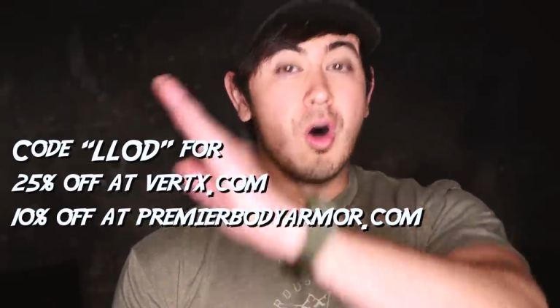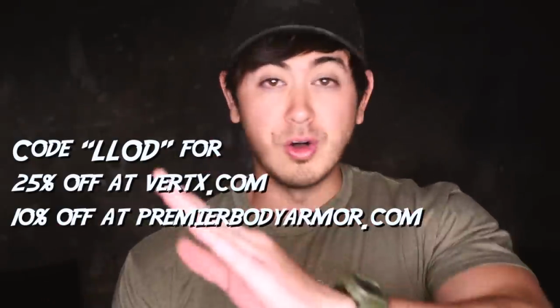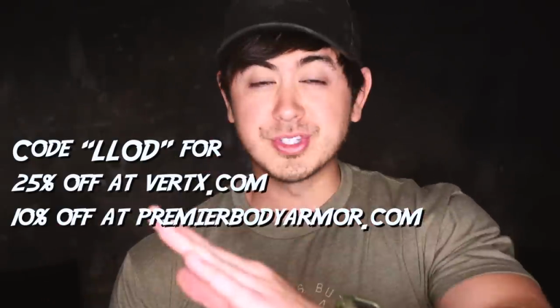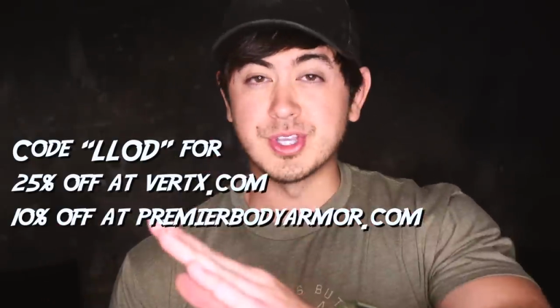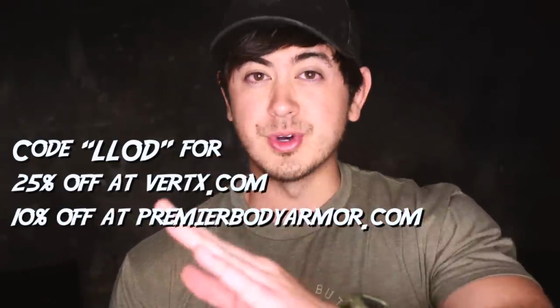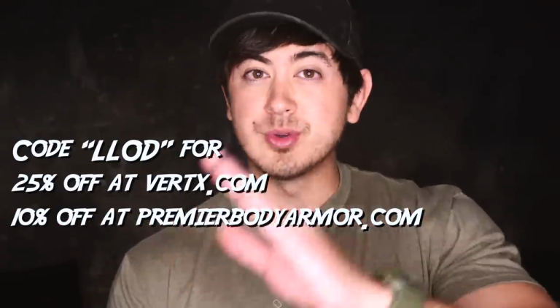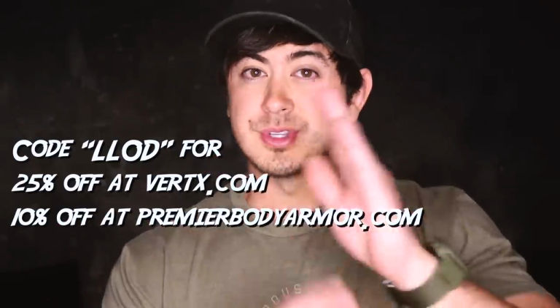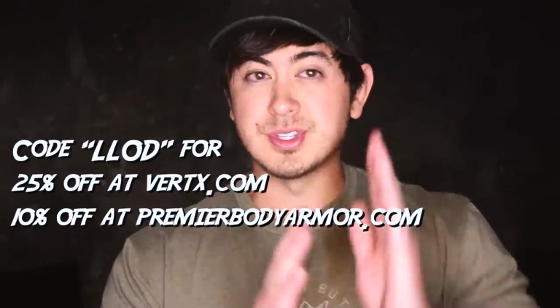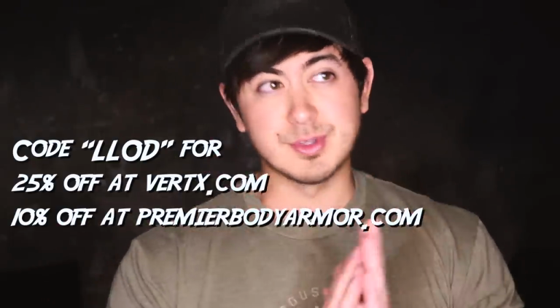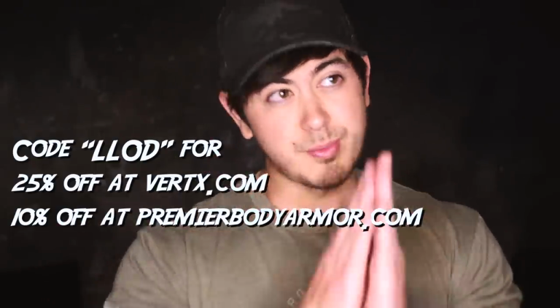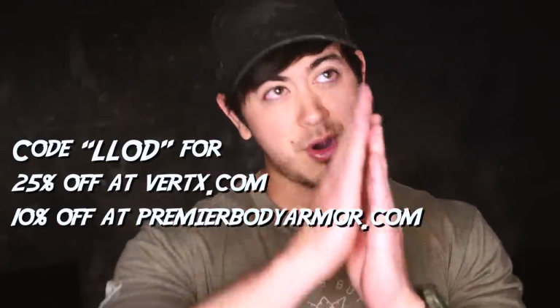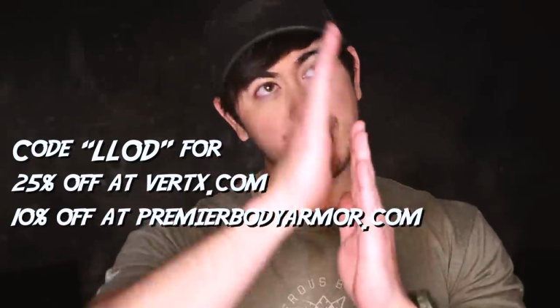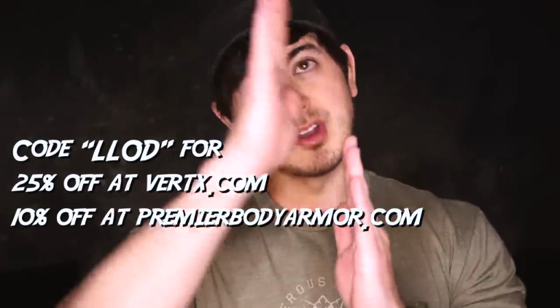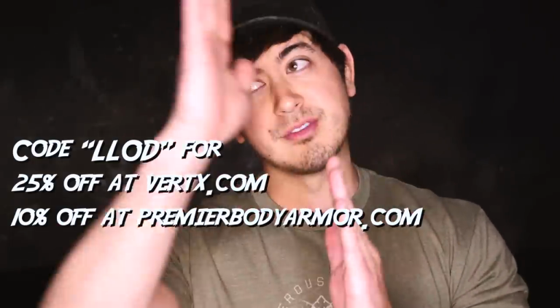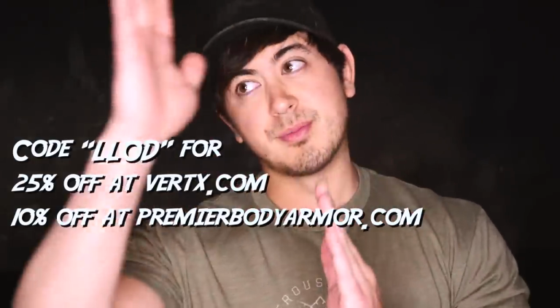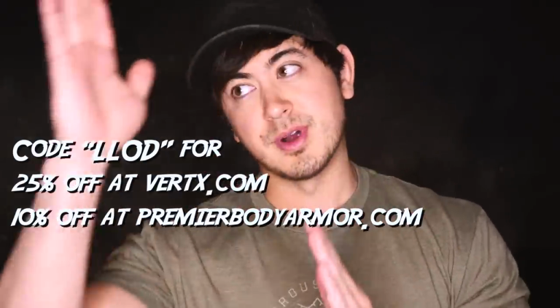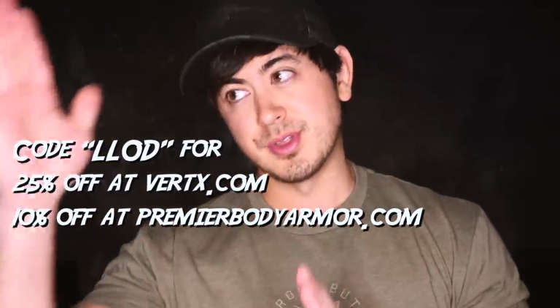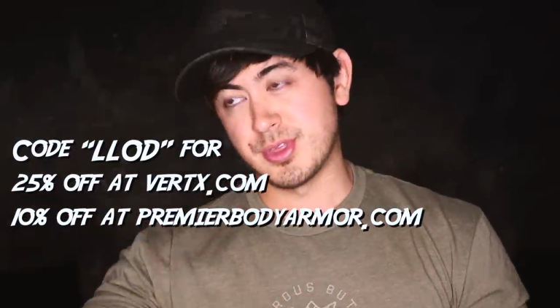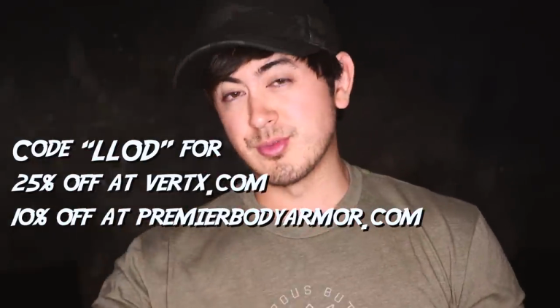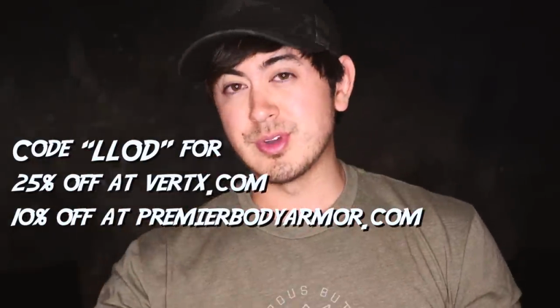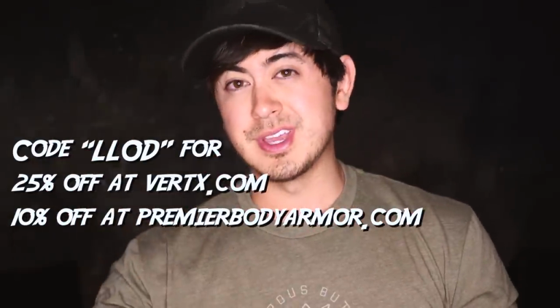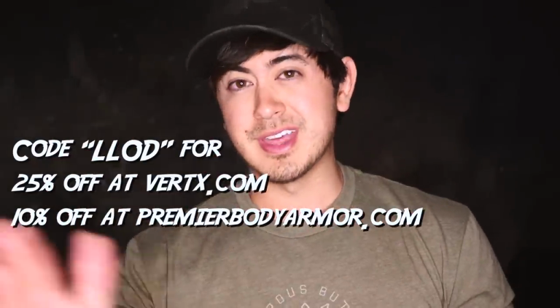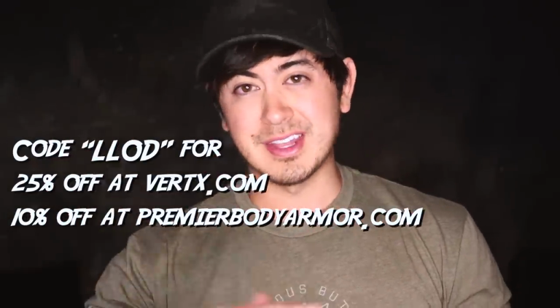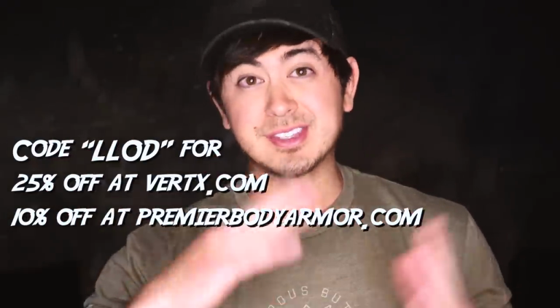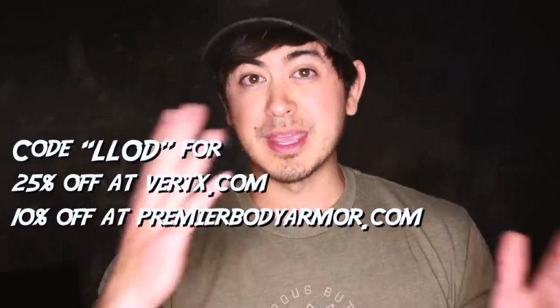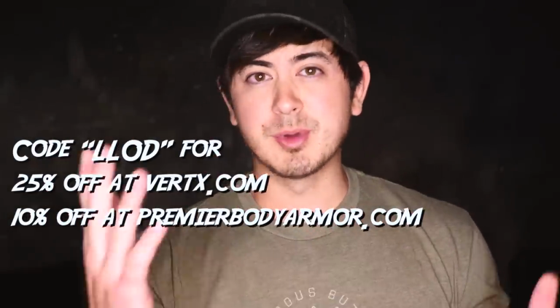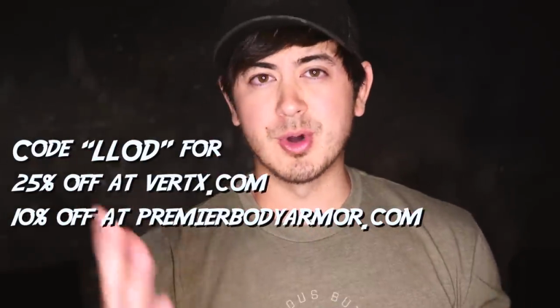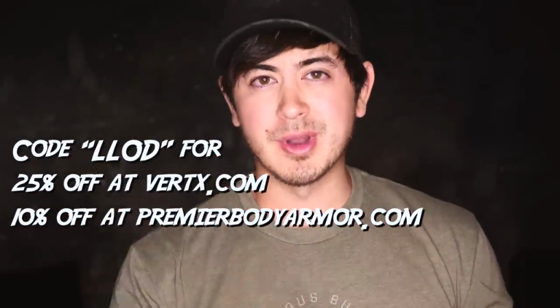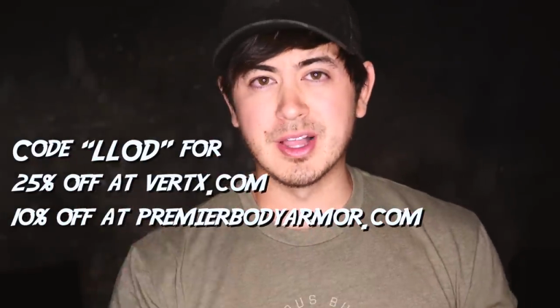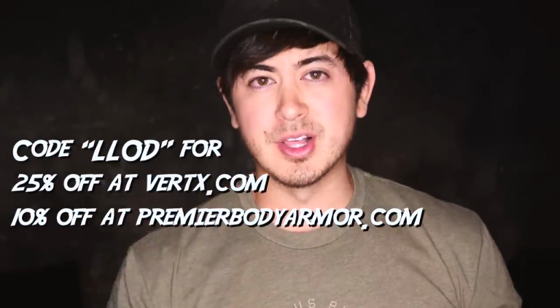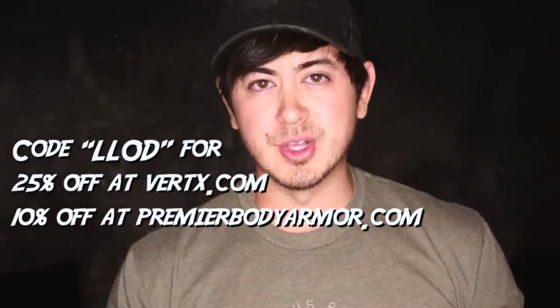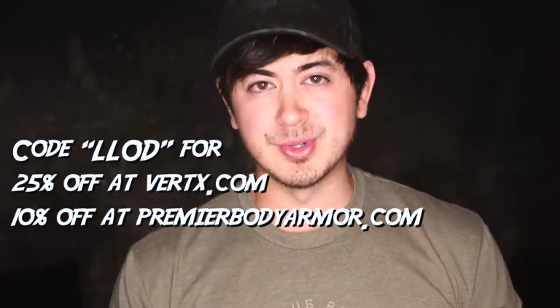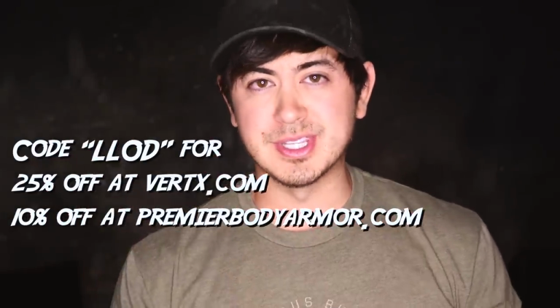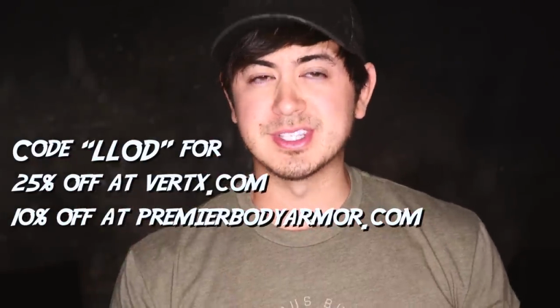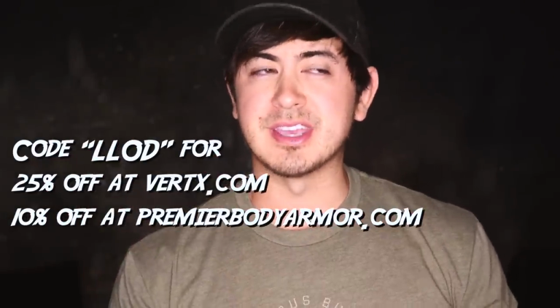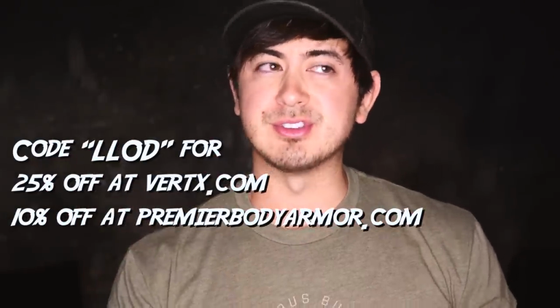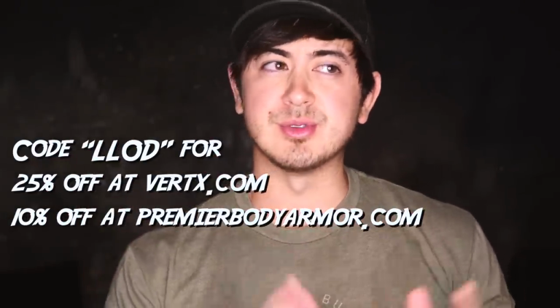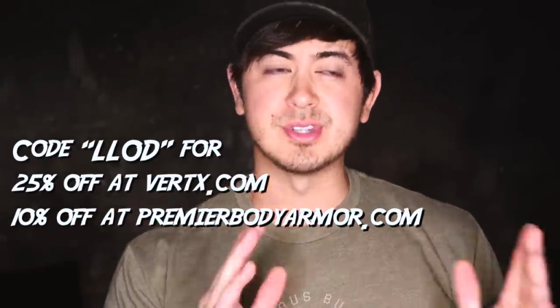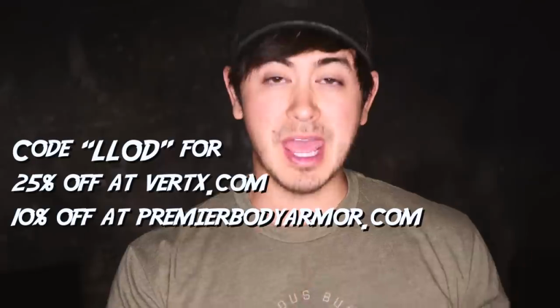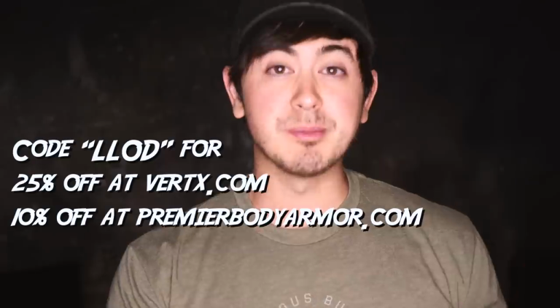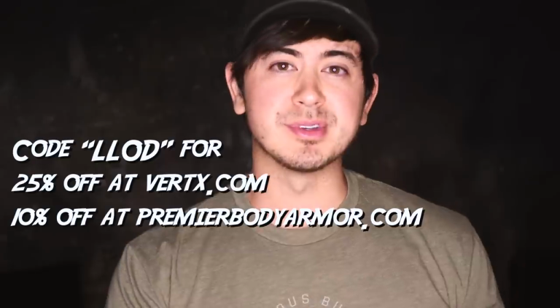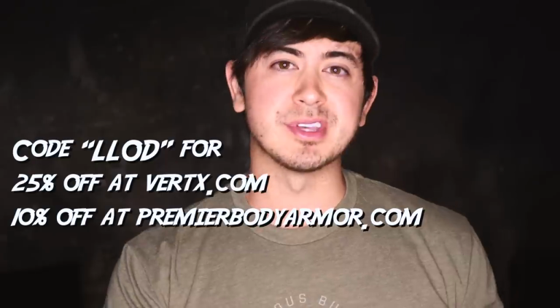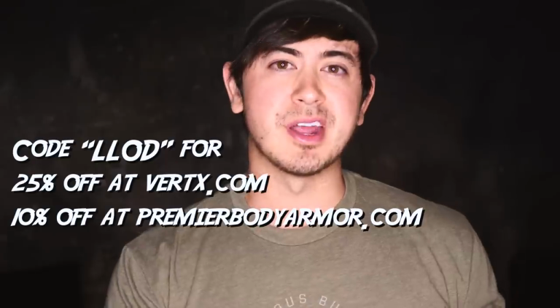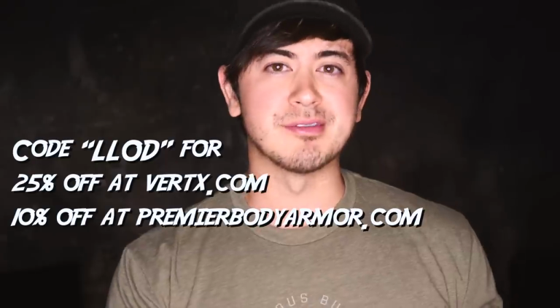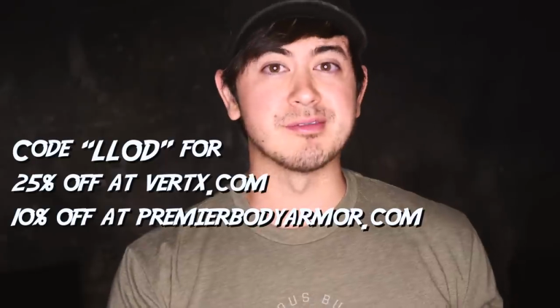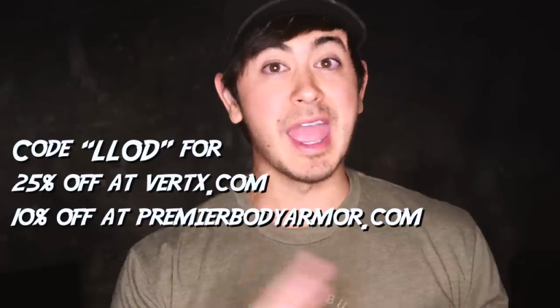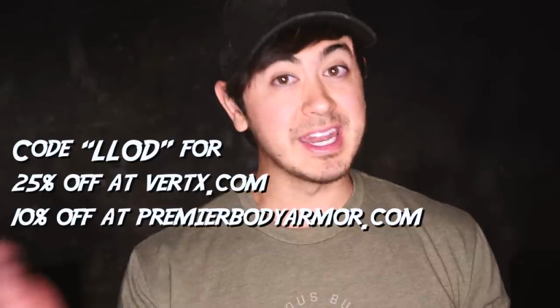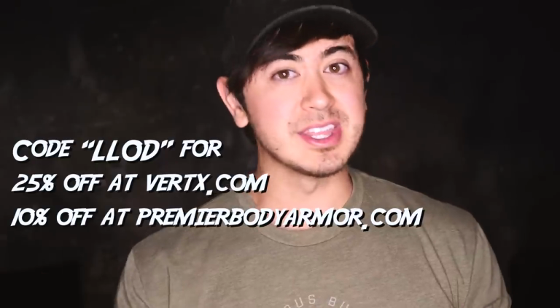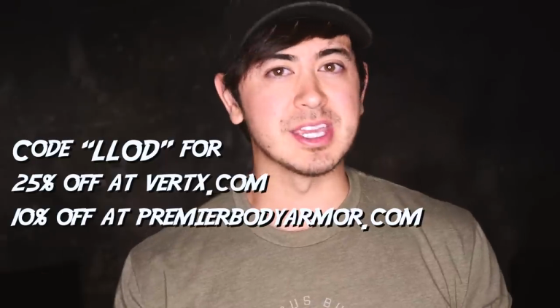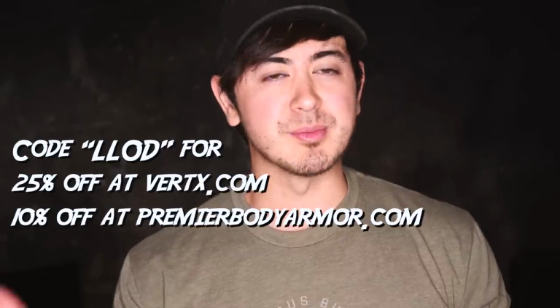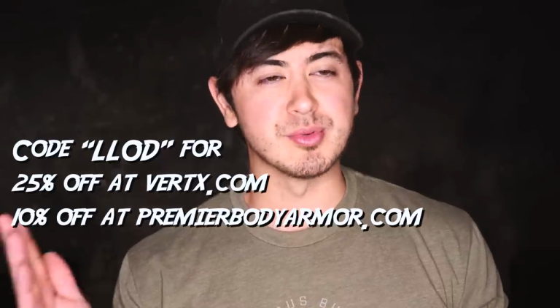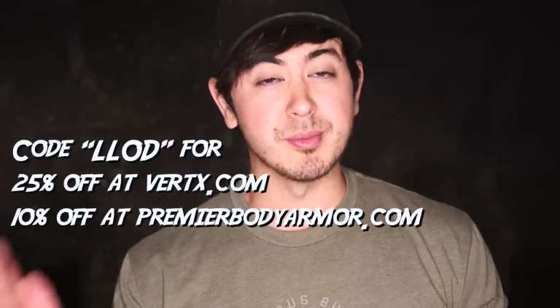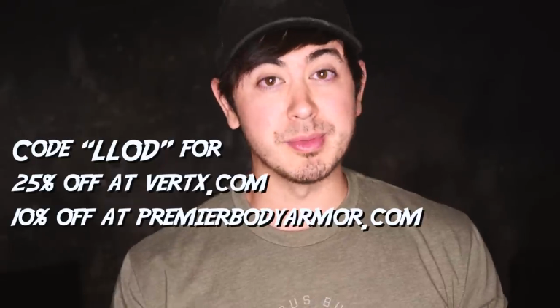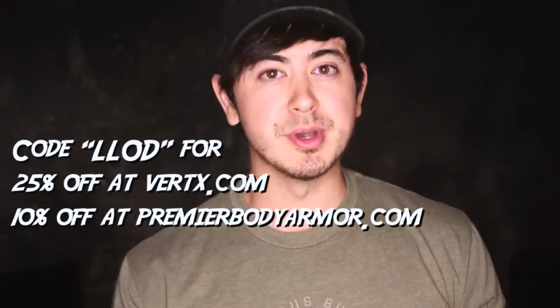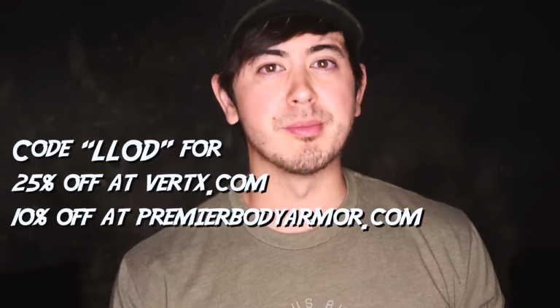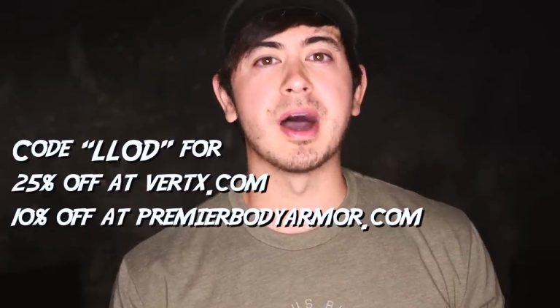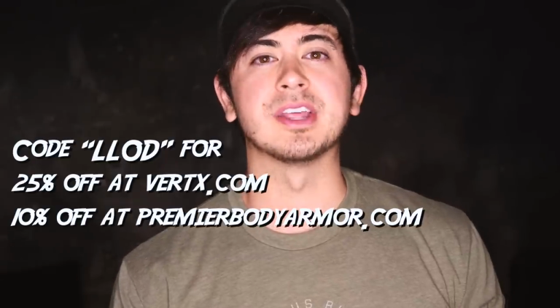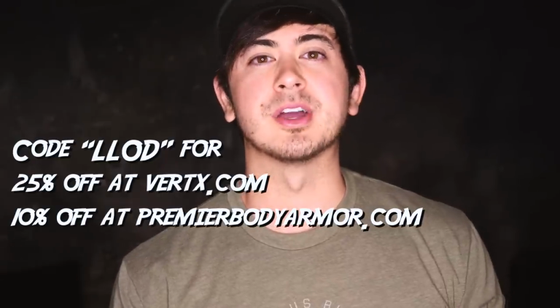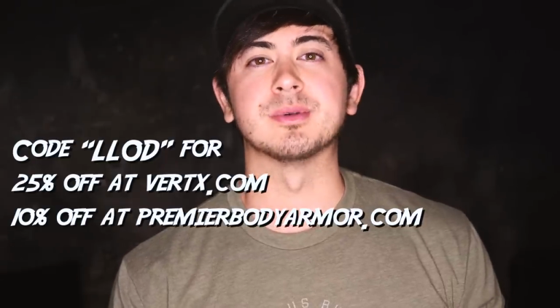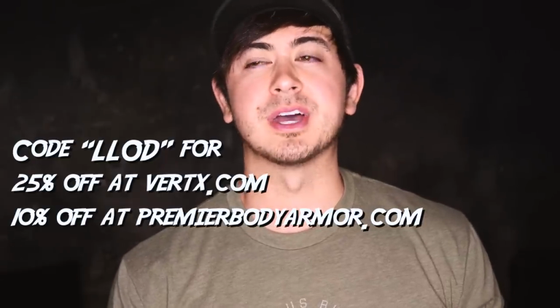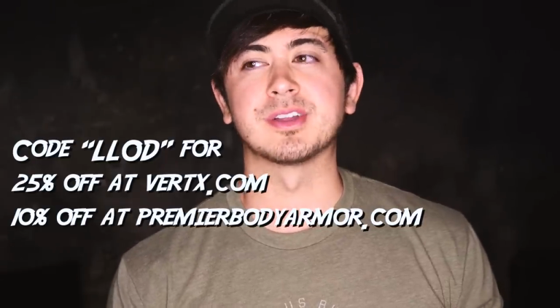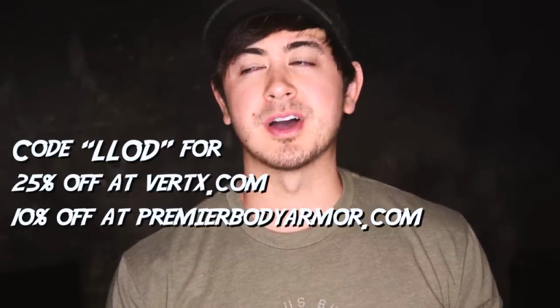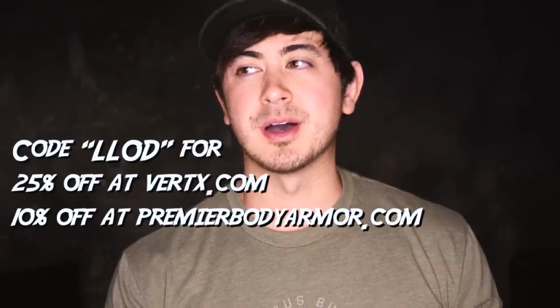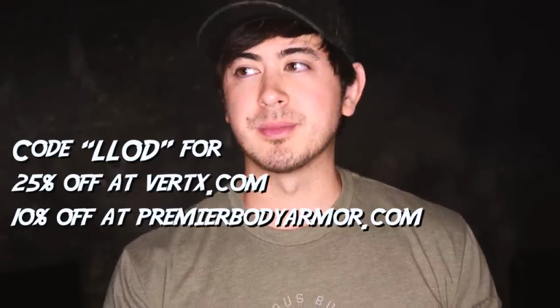Also, this is part of part three. That same code, L-L-O-D, saves you 10% off of anything at PremierBodyArmor.com.